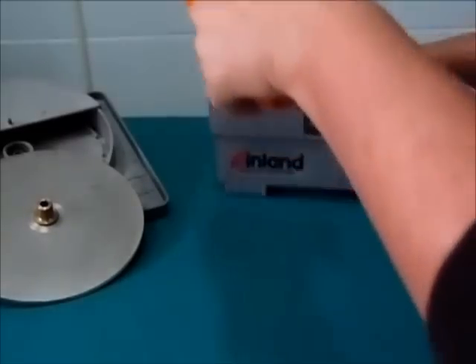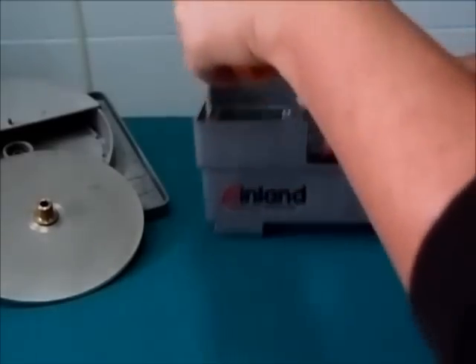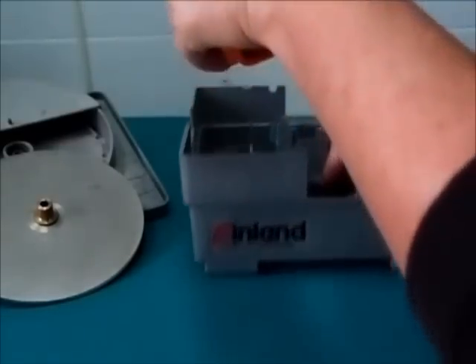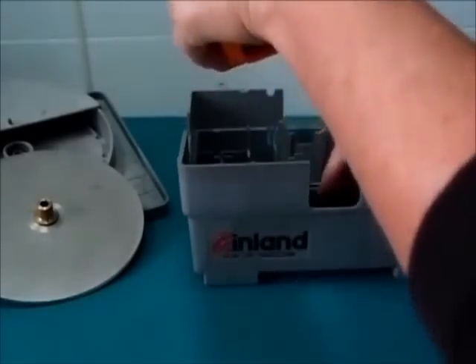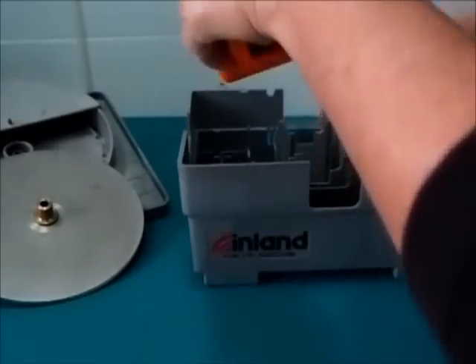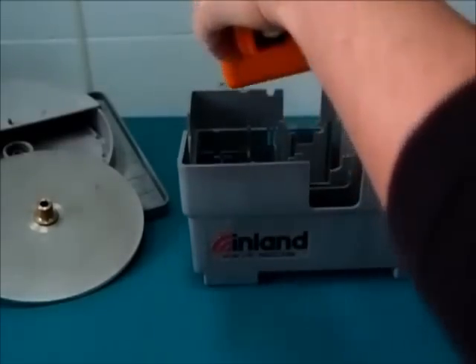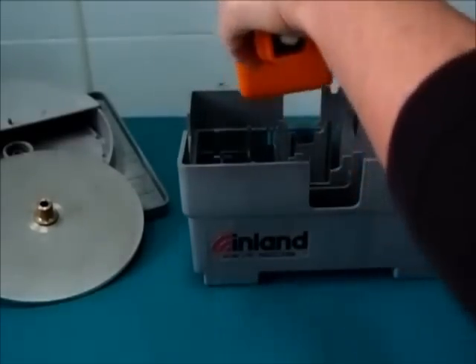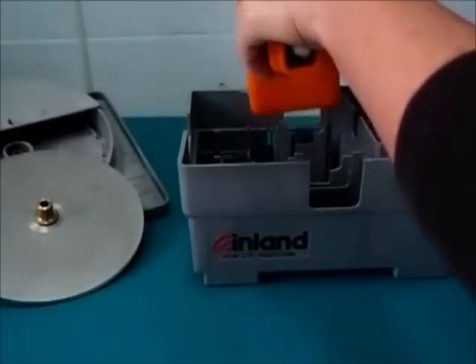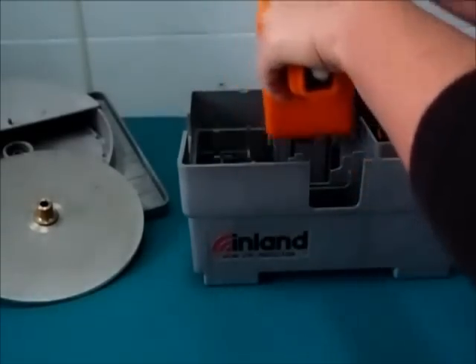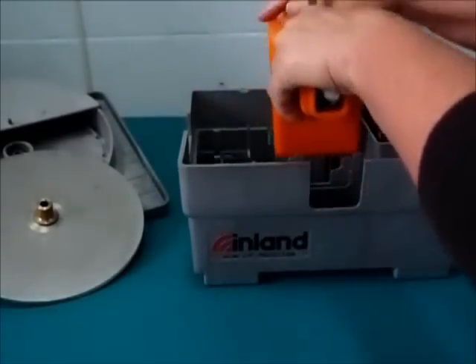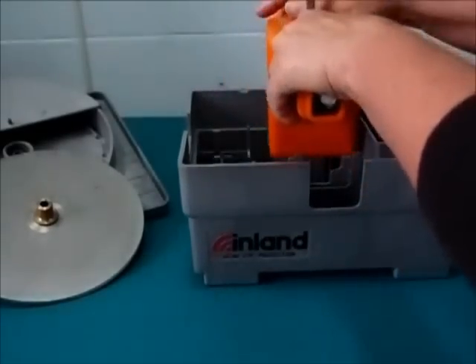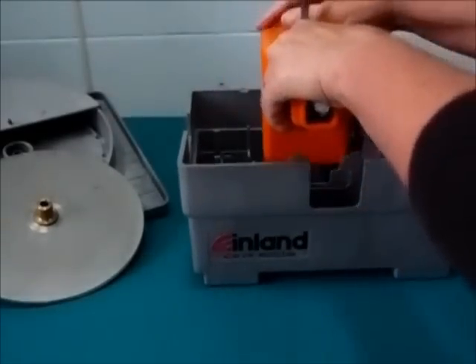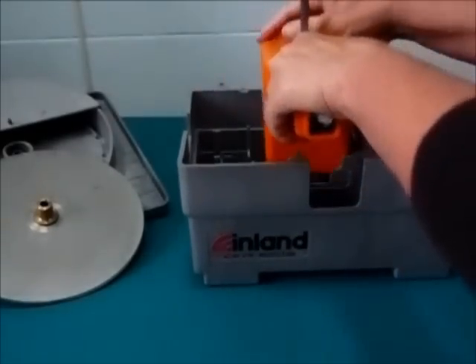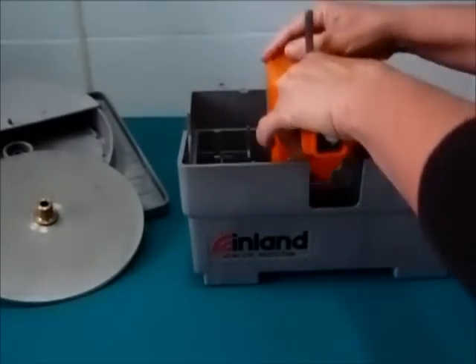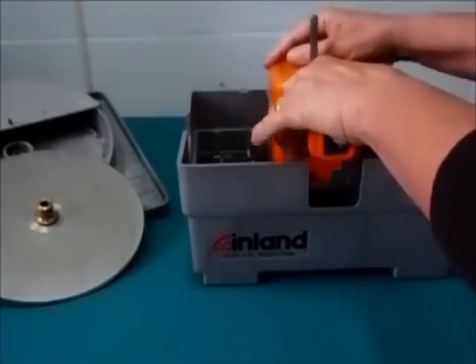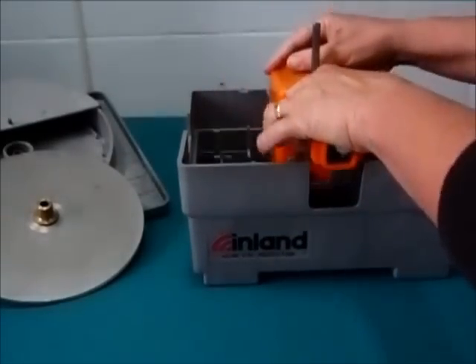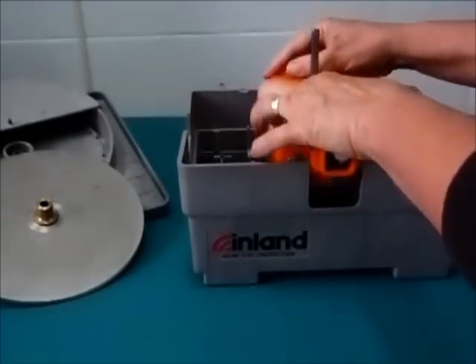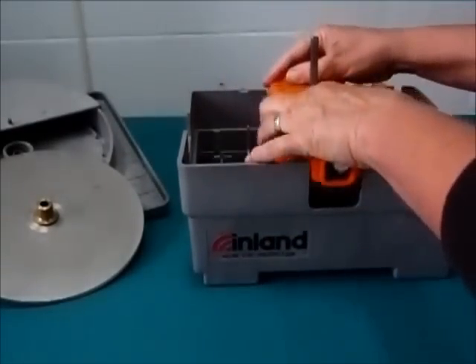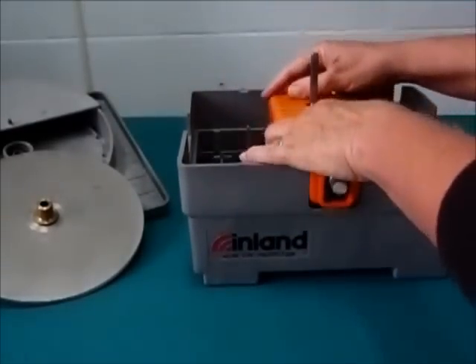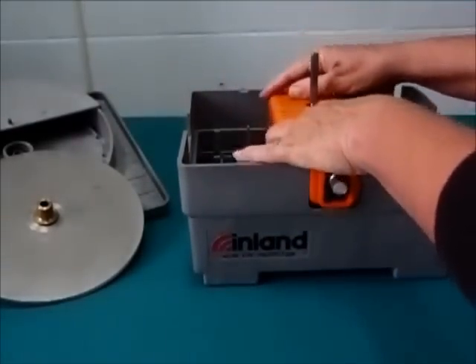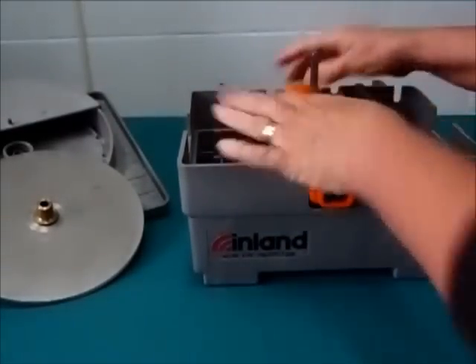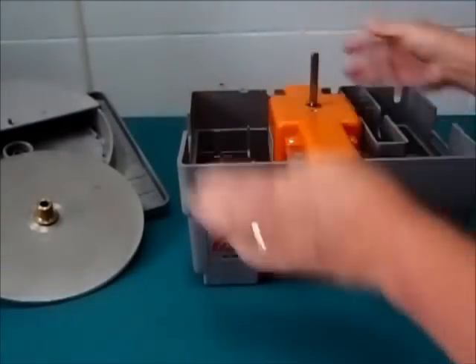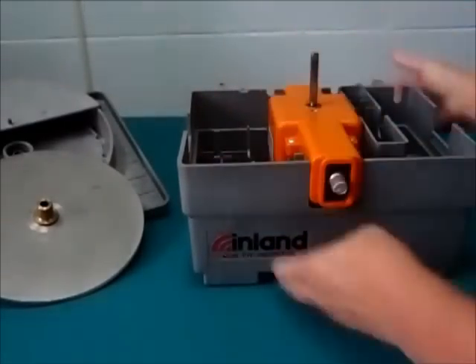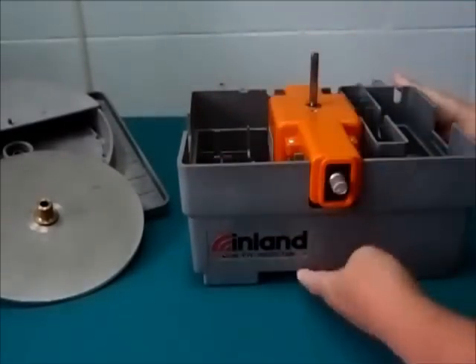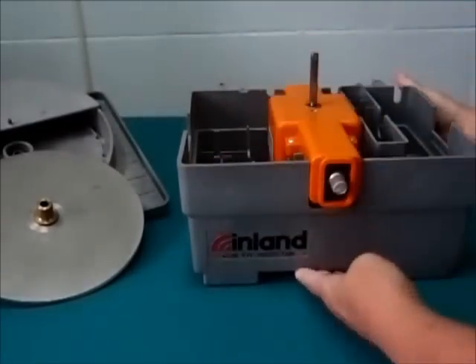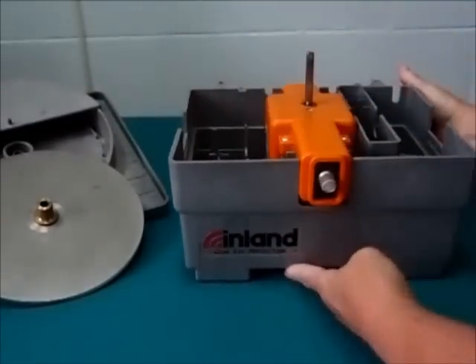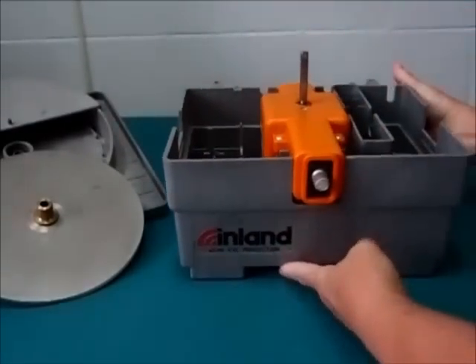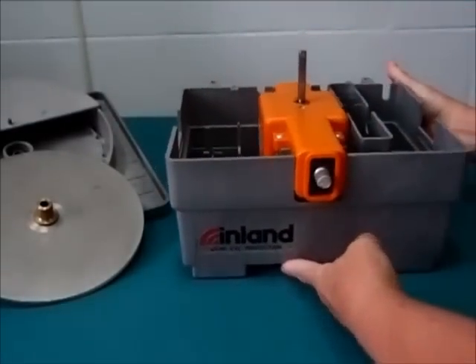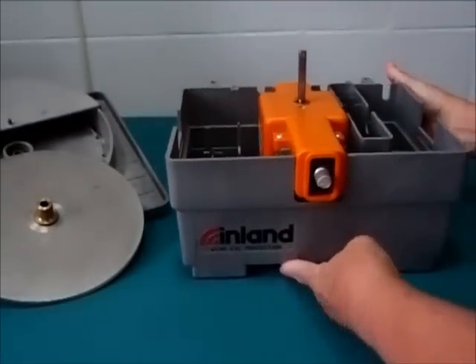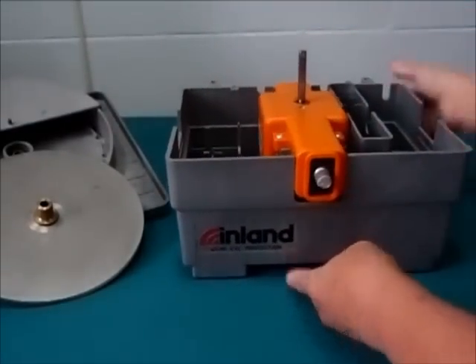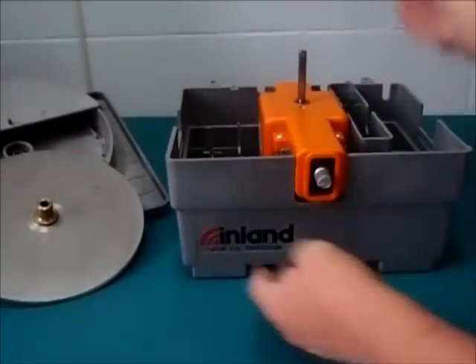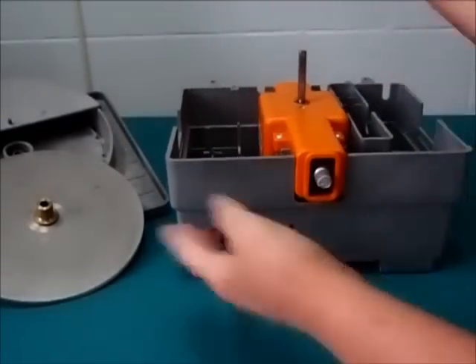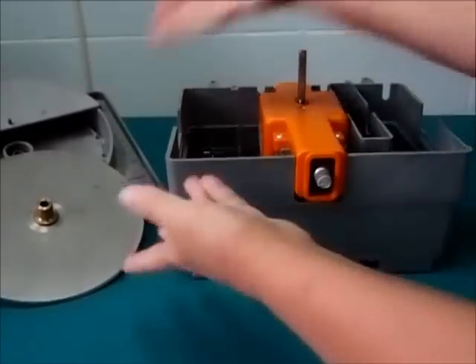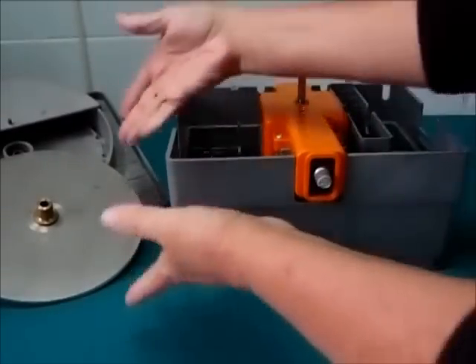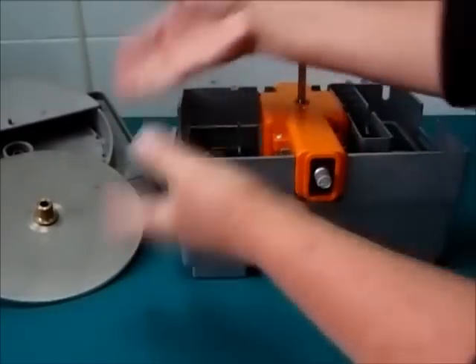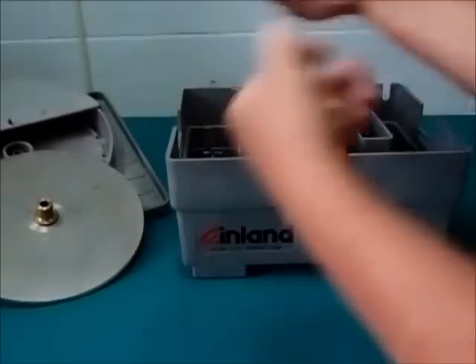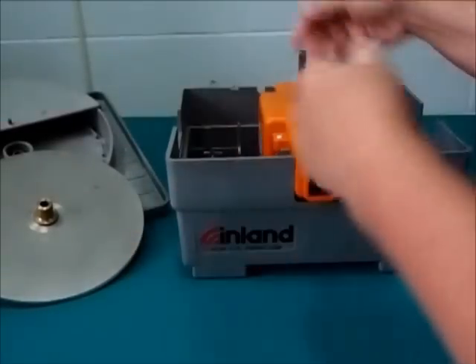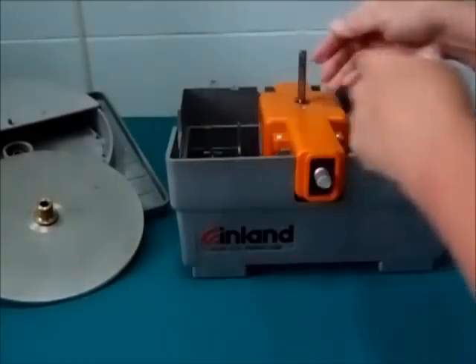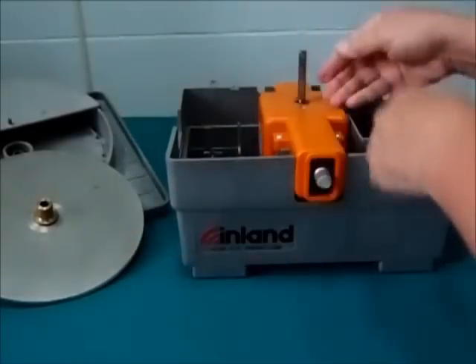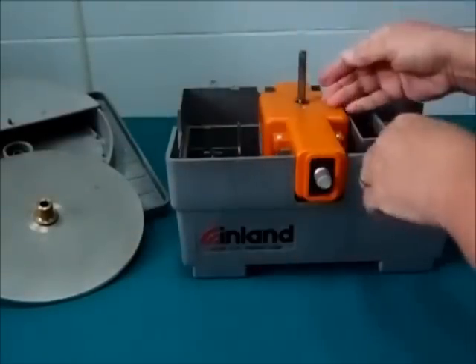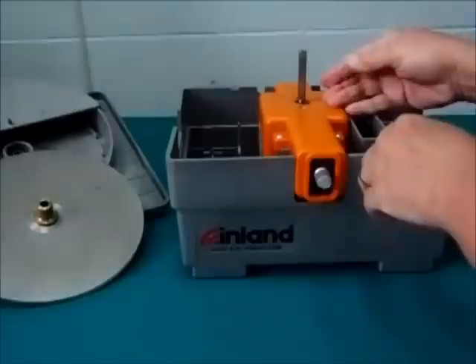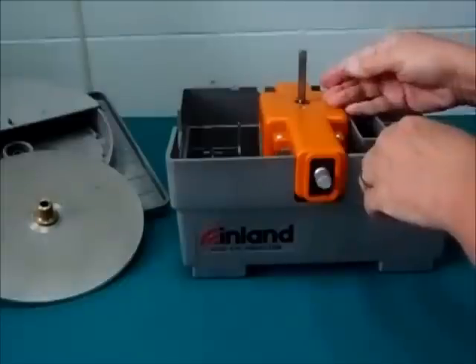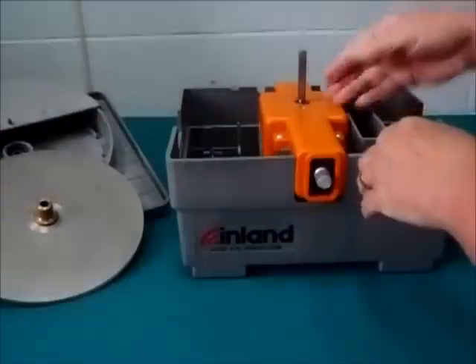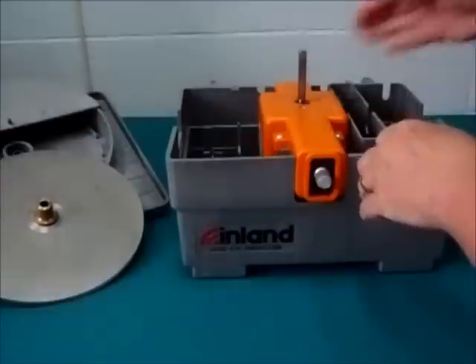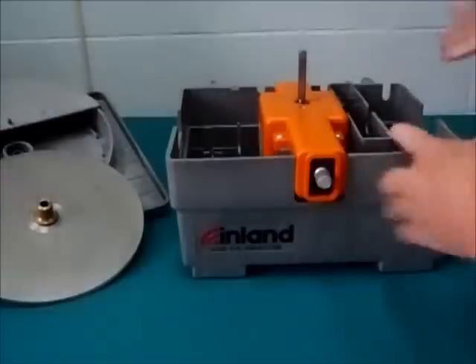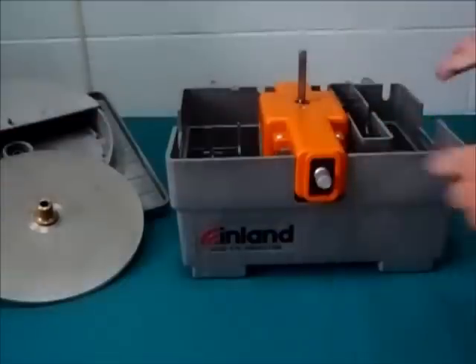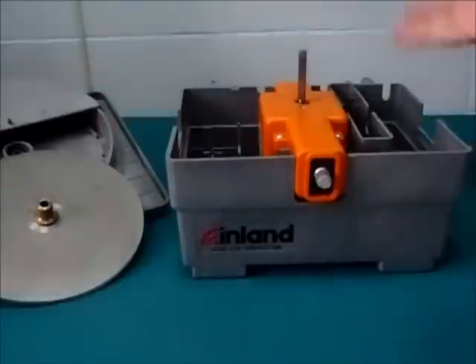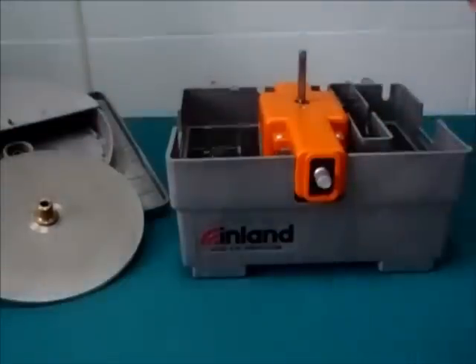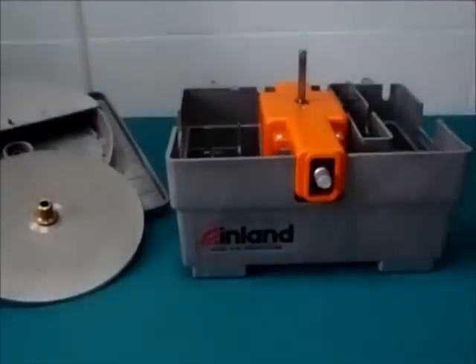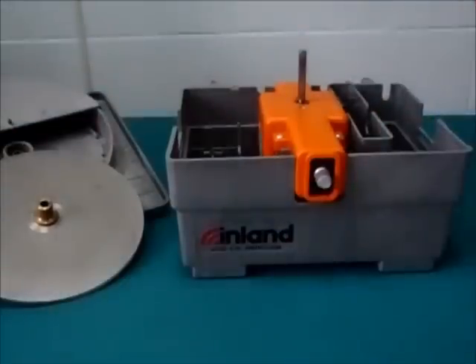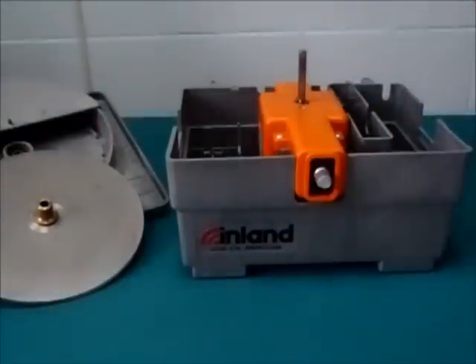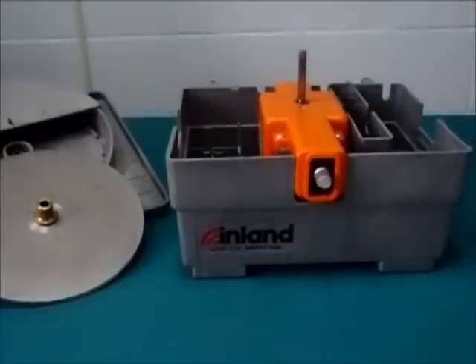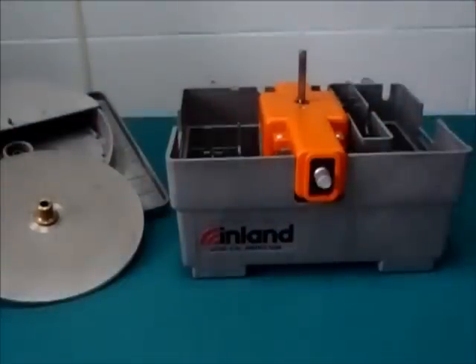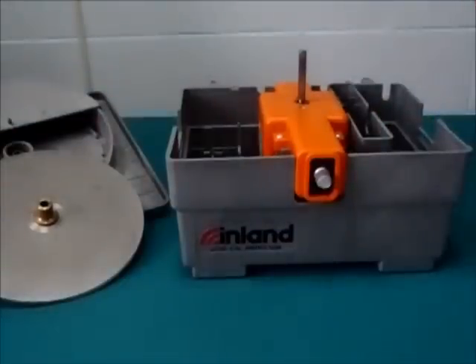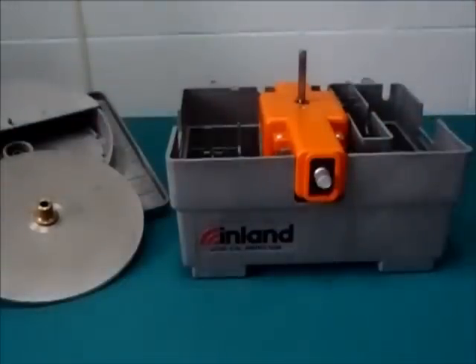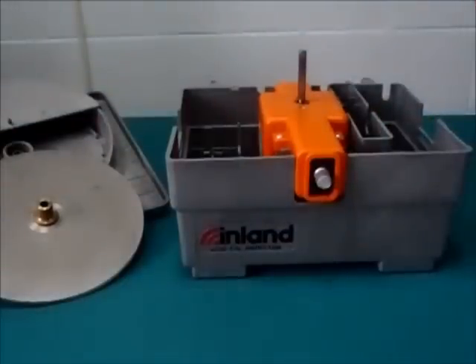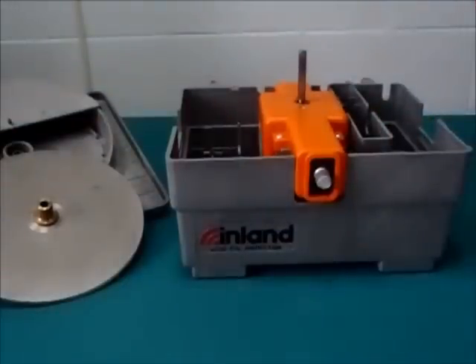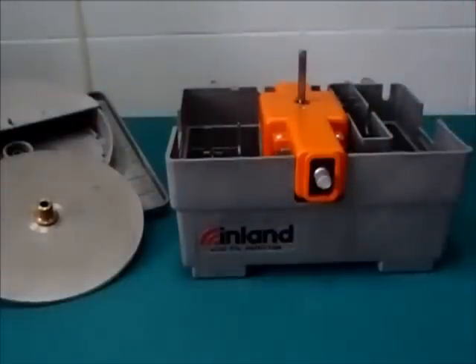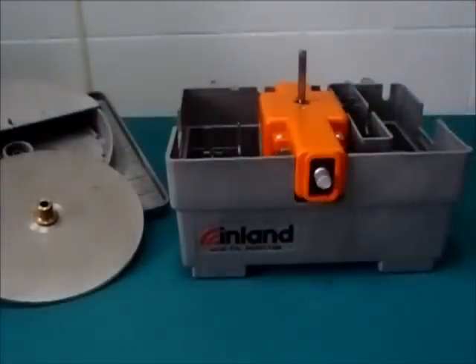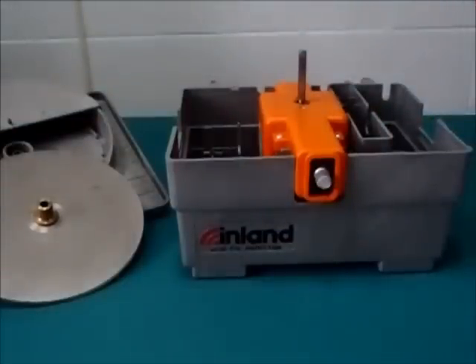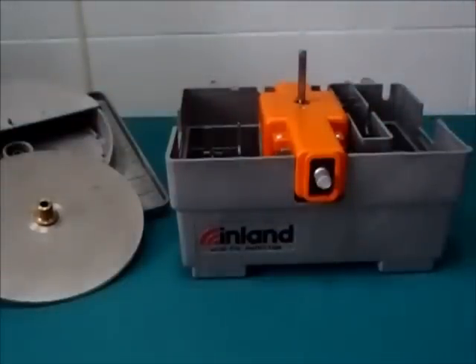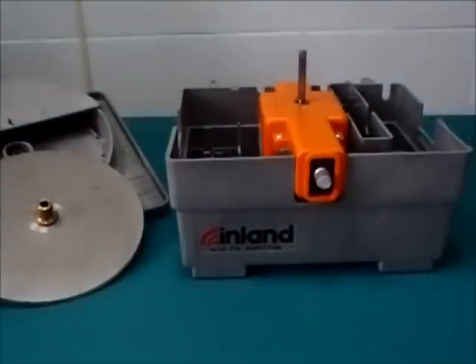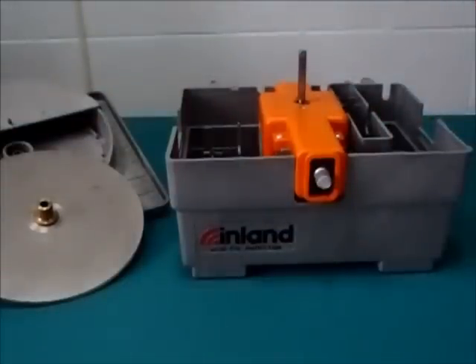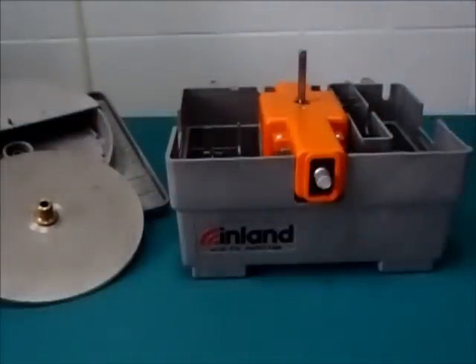Reinstall the unit back in the base, put the work surfaces back on, plug it back in, and you should be good to go again.